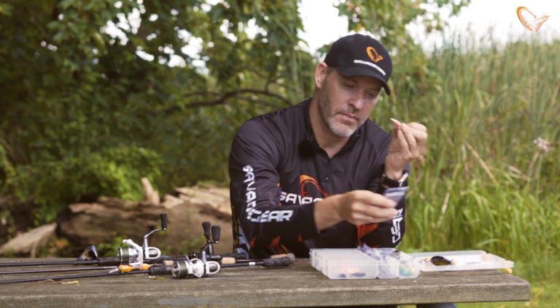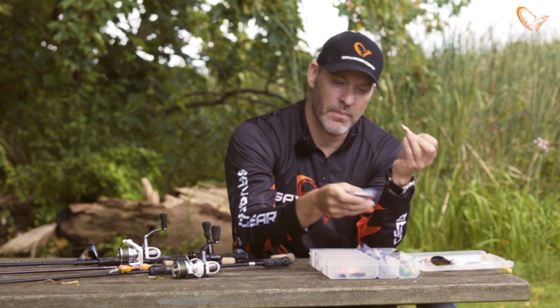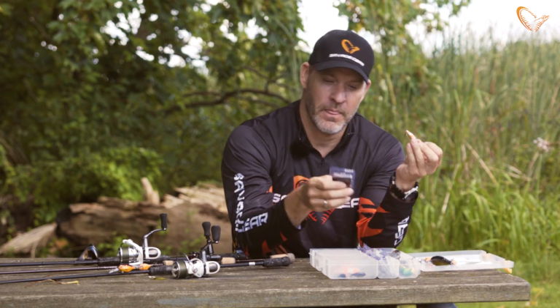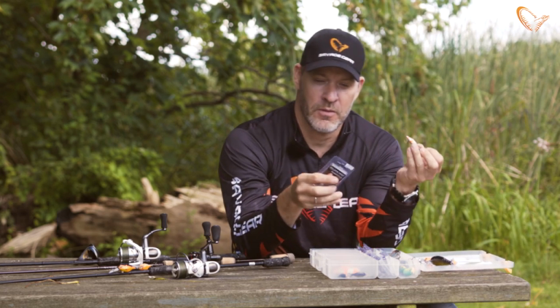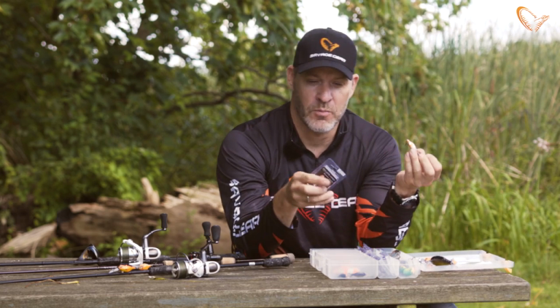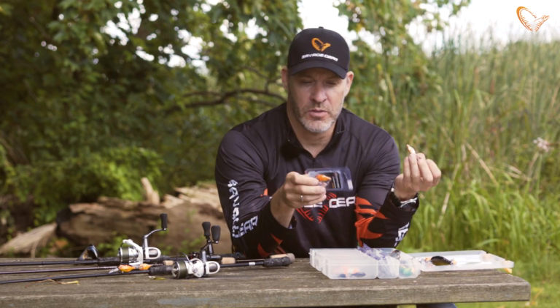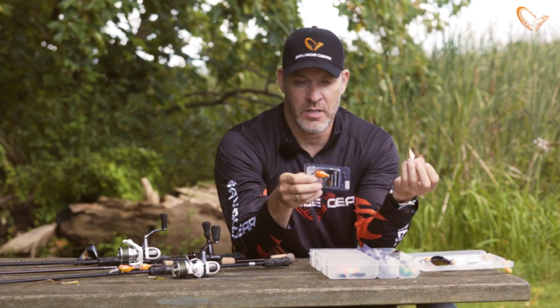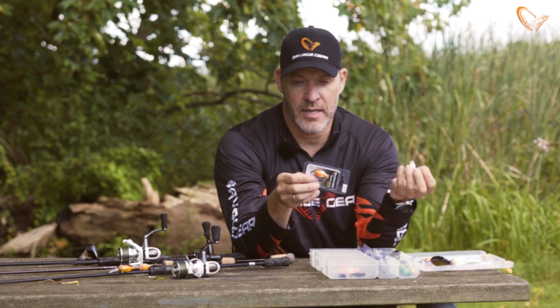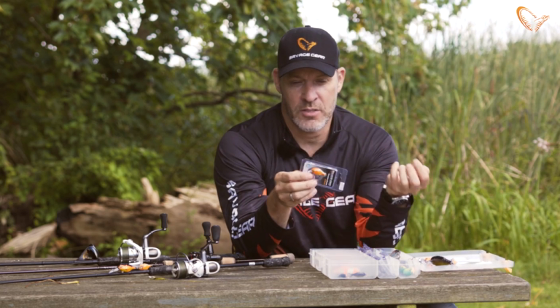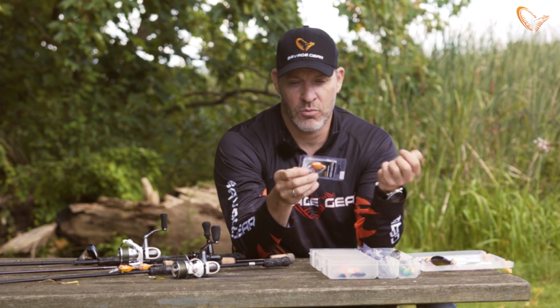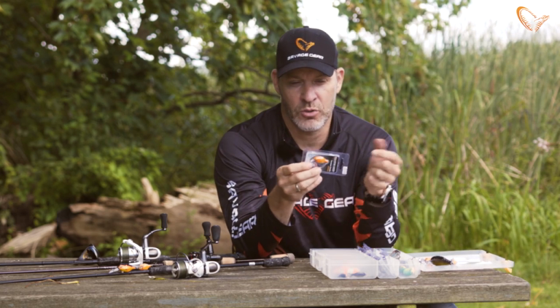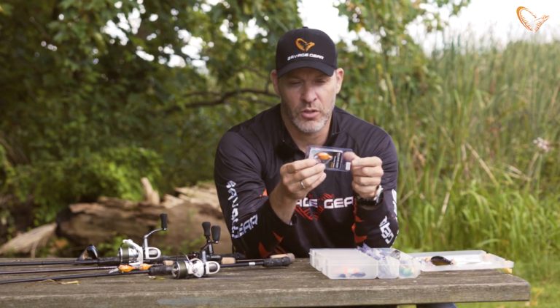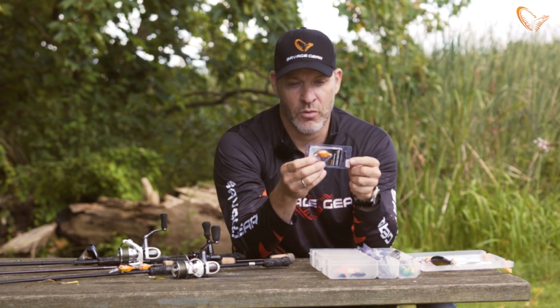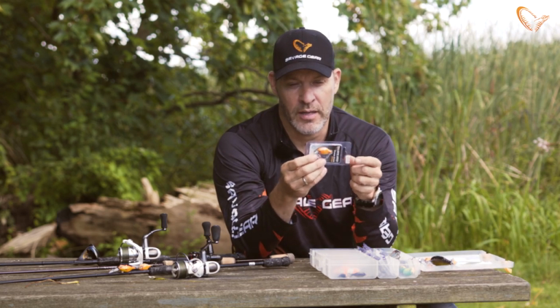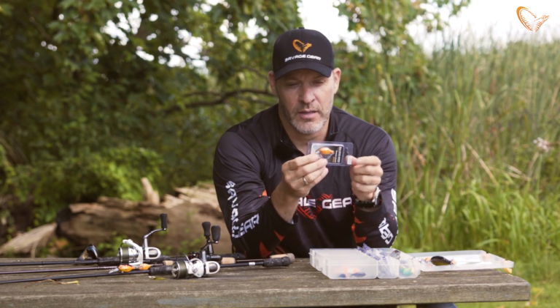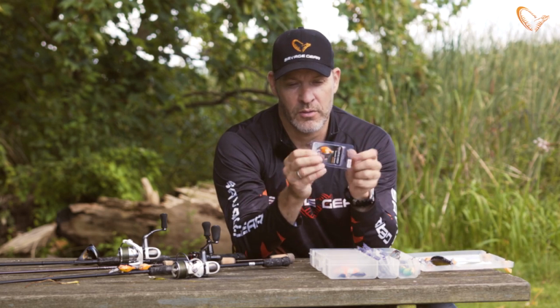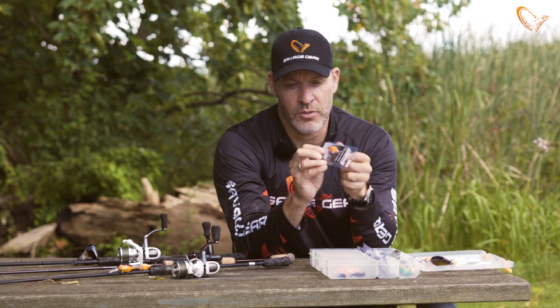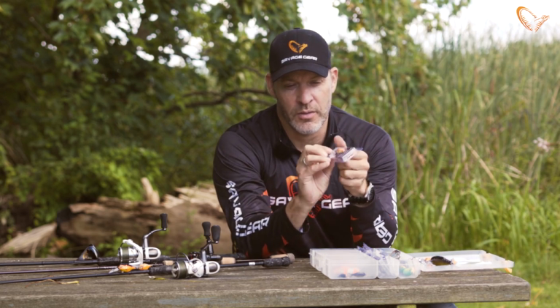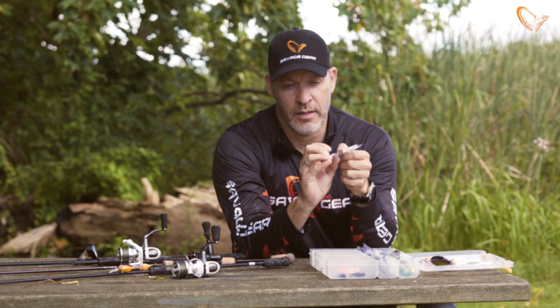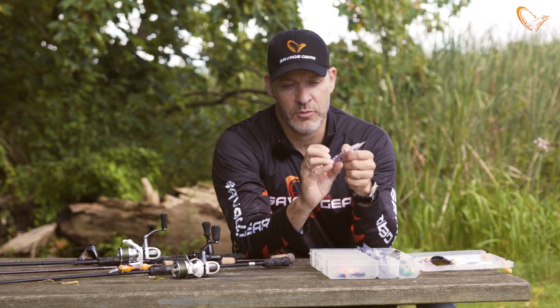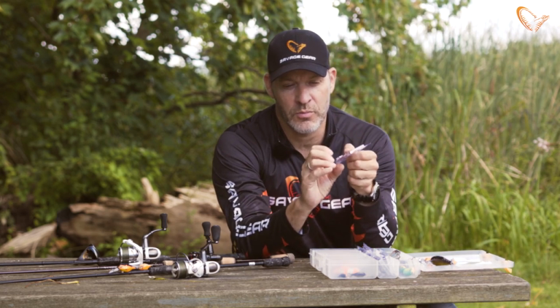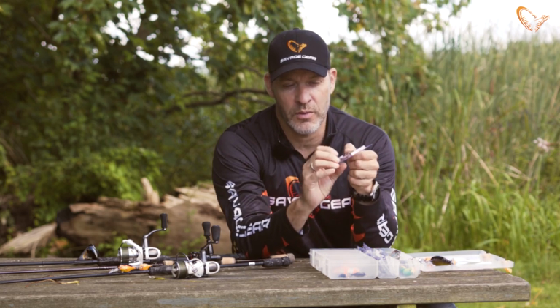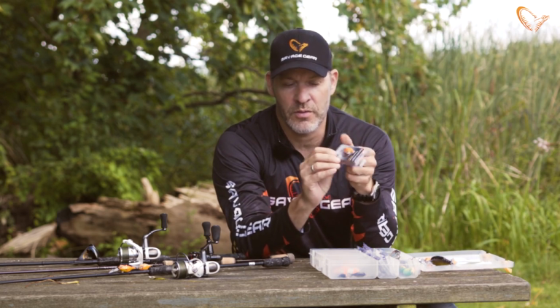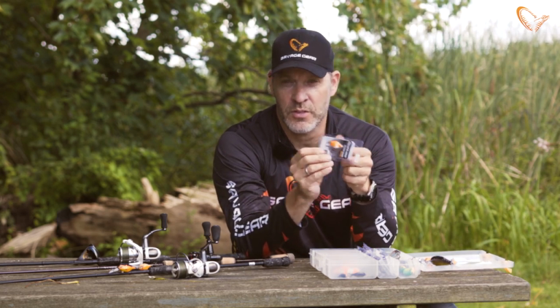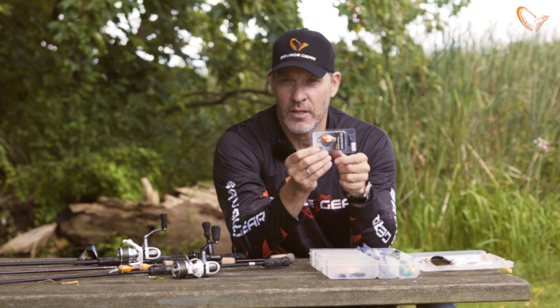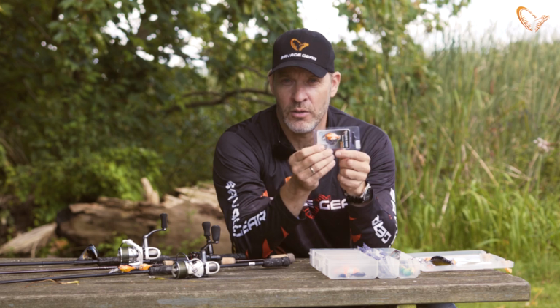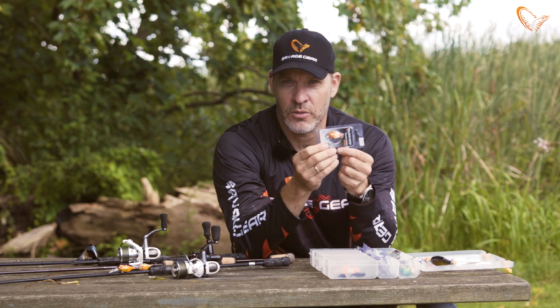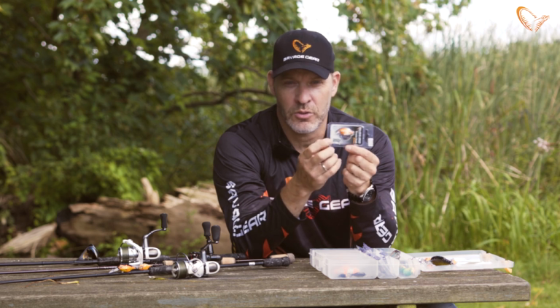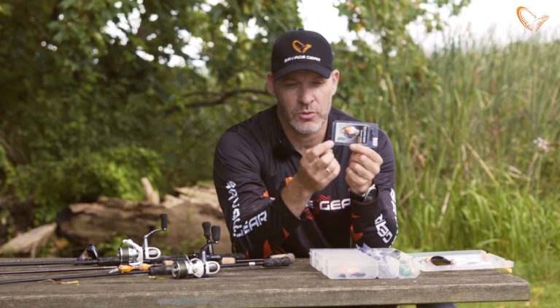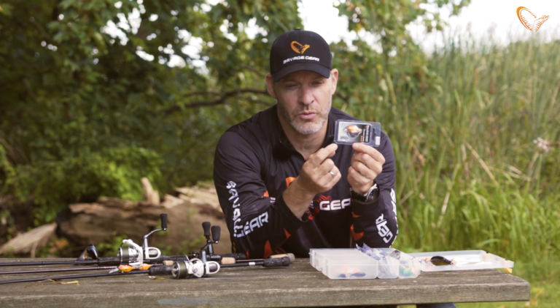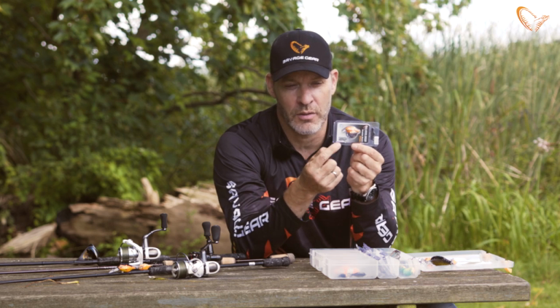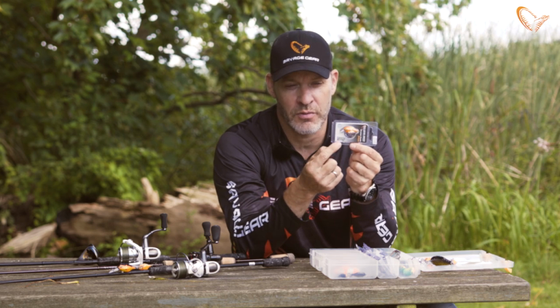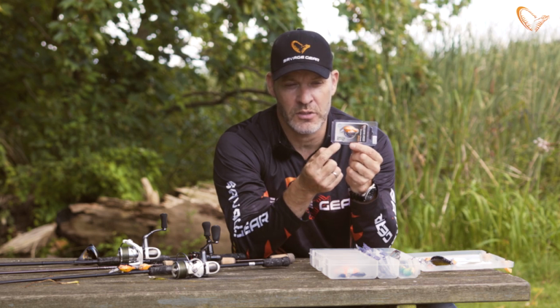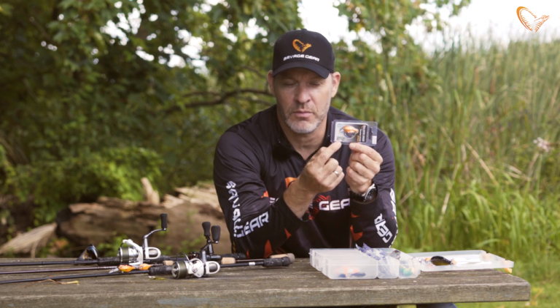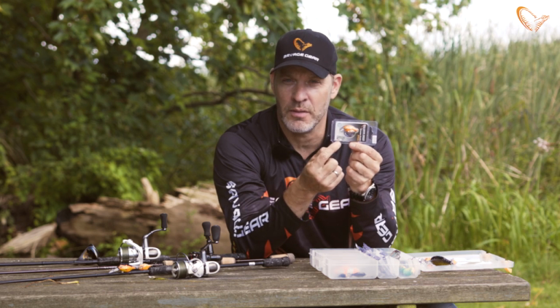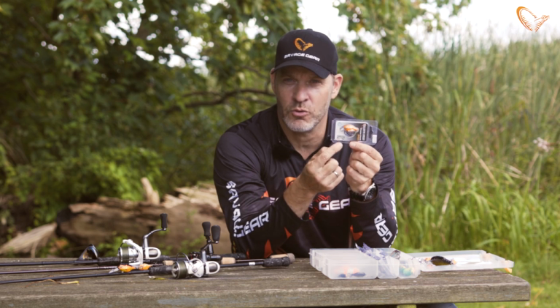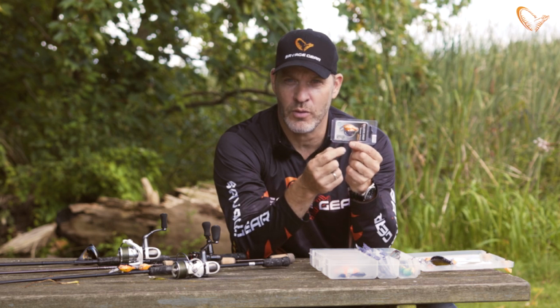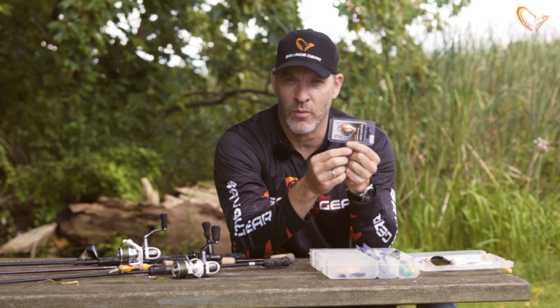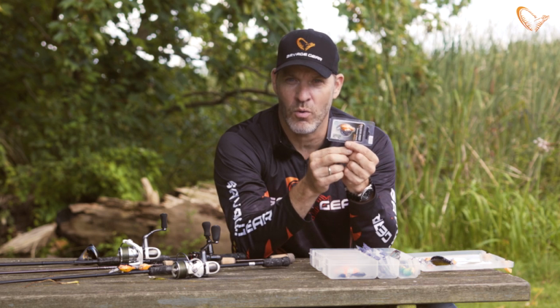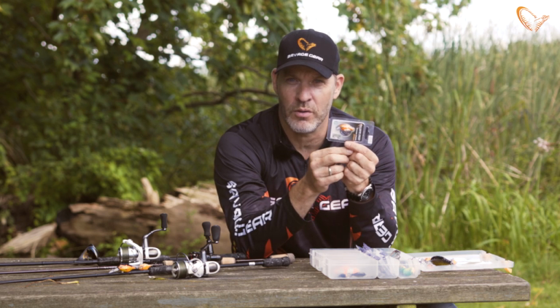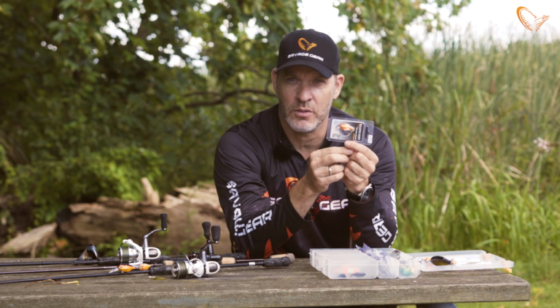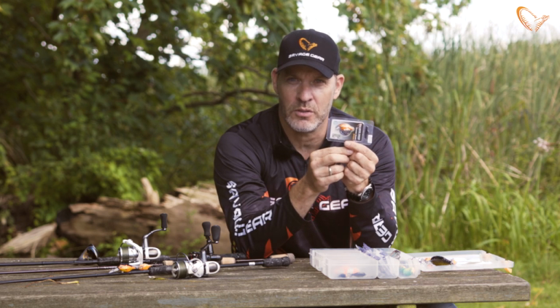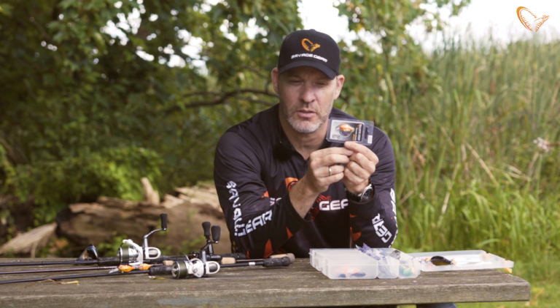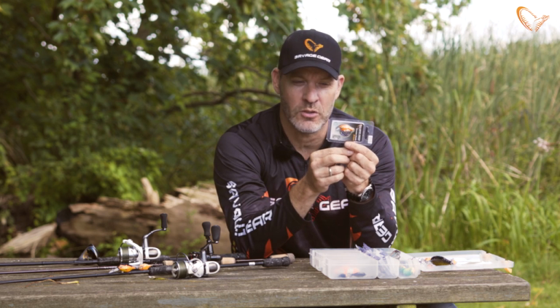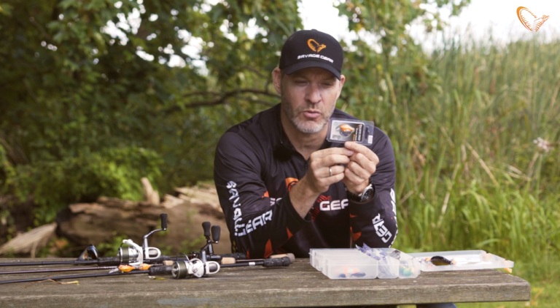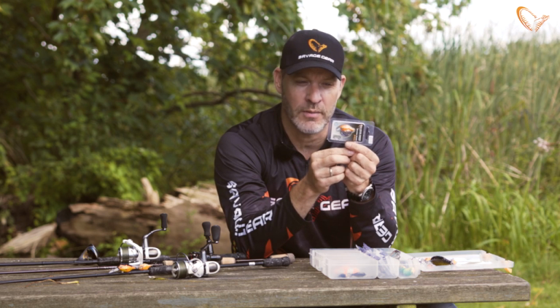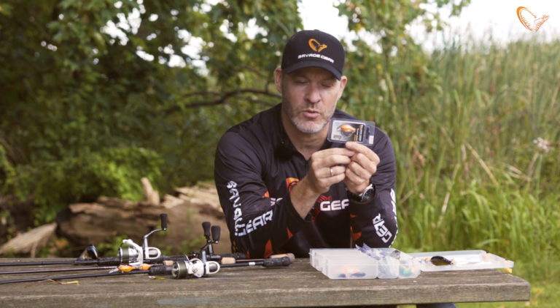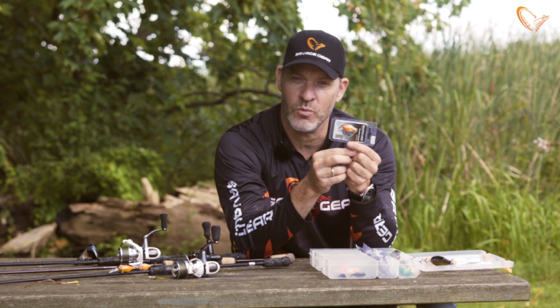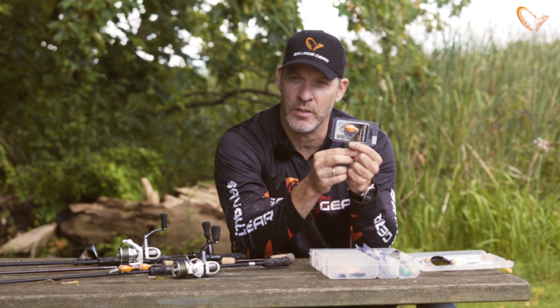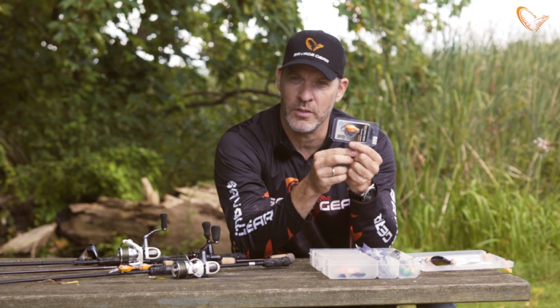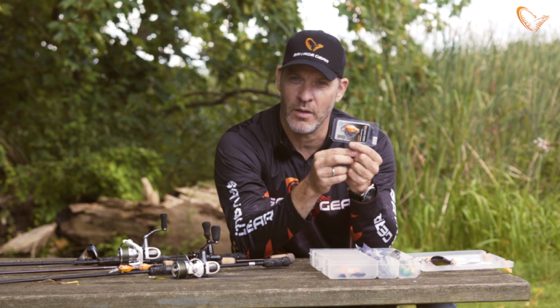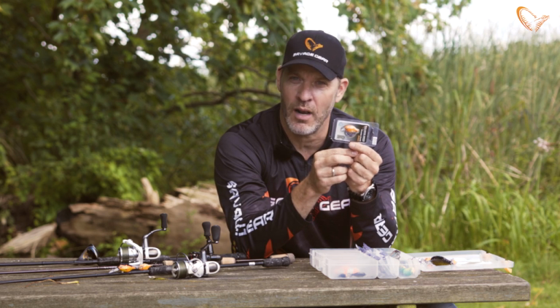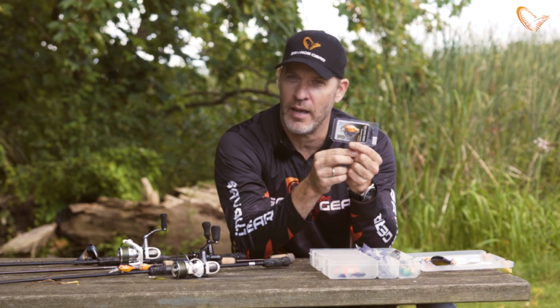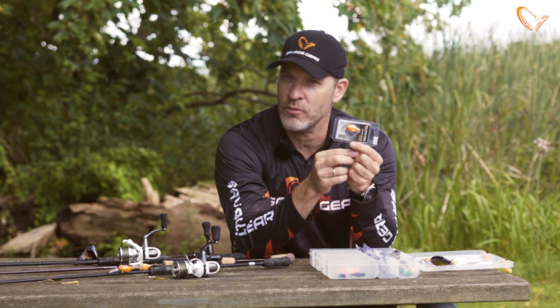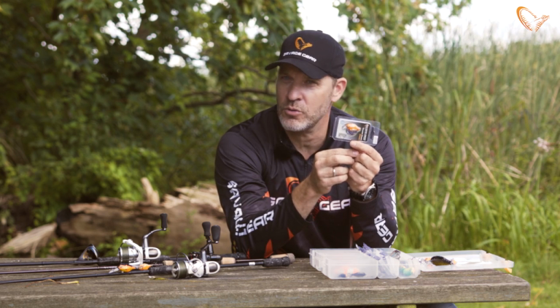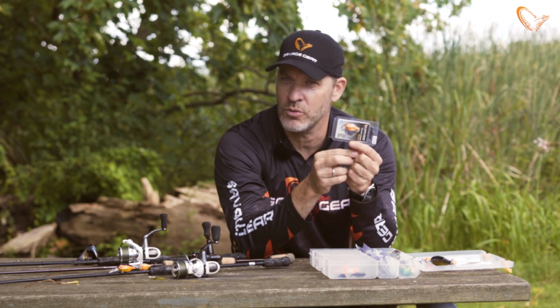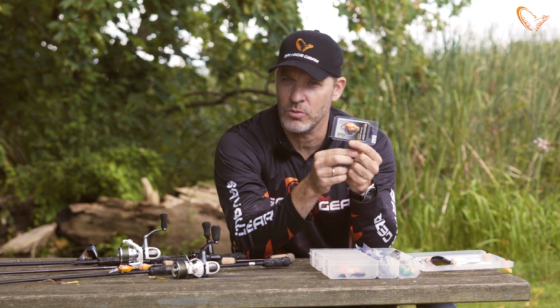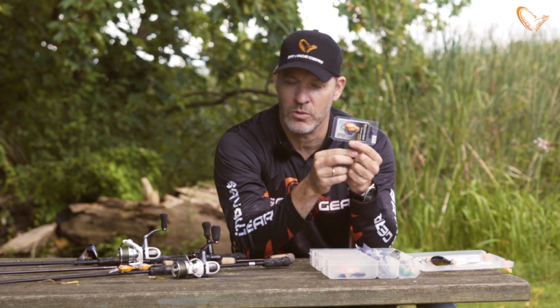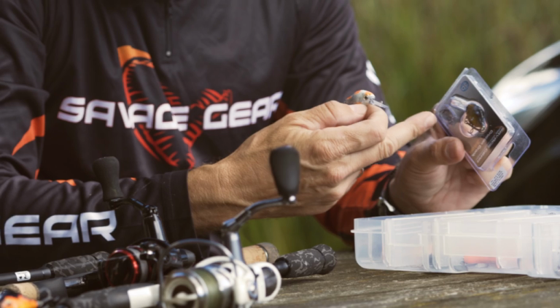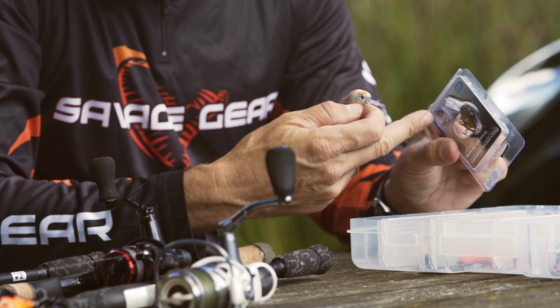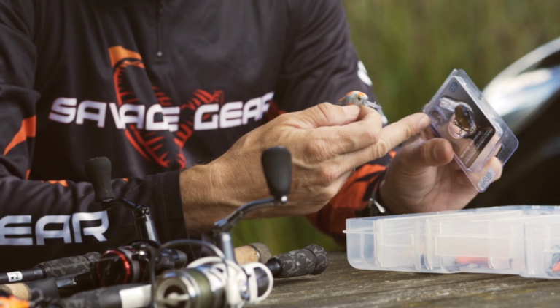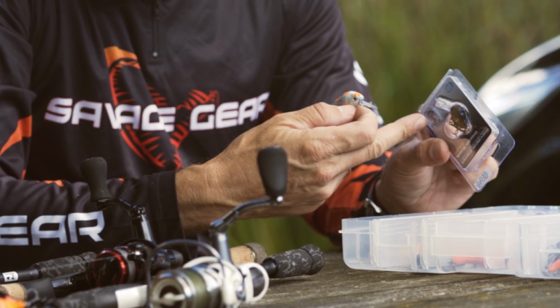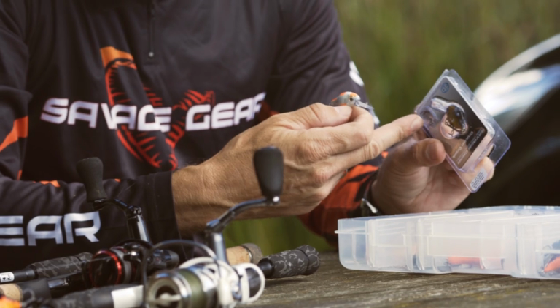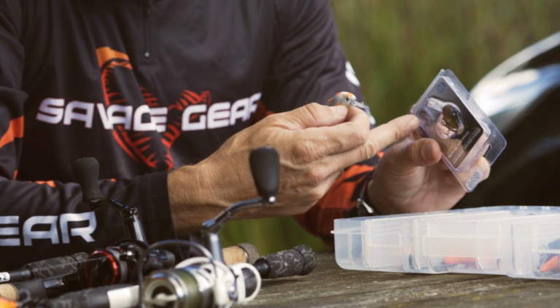The small size Crucian Crank also comes with single hooks, so you can fish them in trout waters and streams where you're not allowed to use treble hooks.